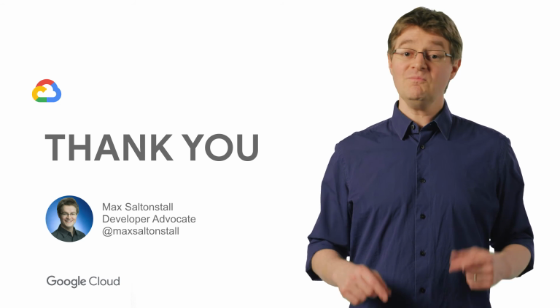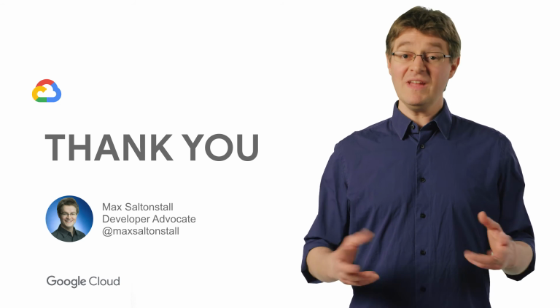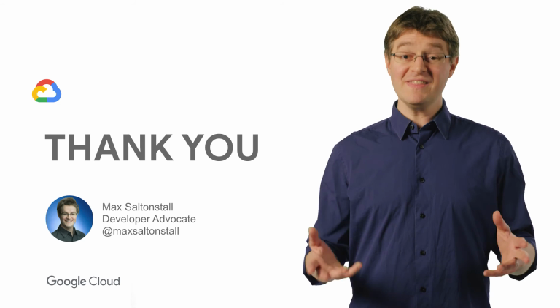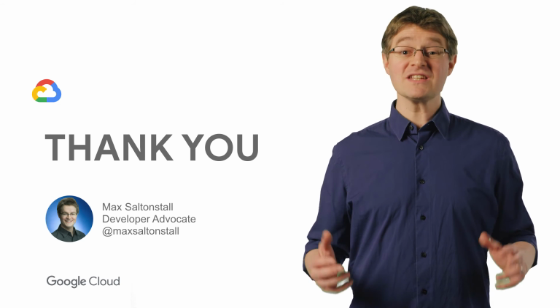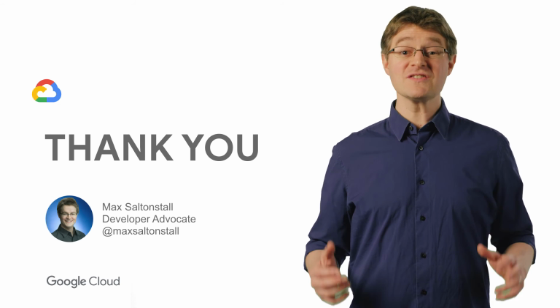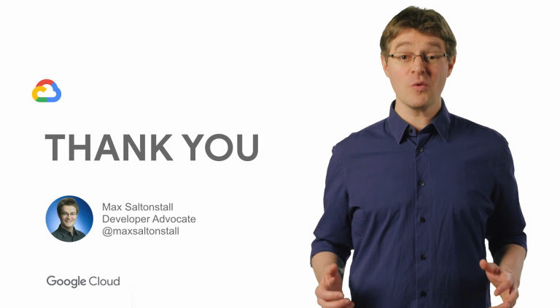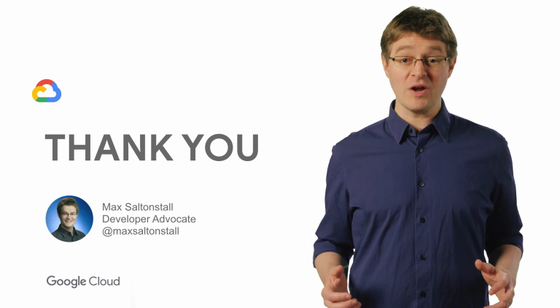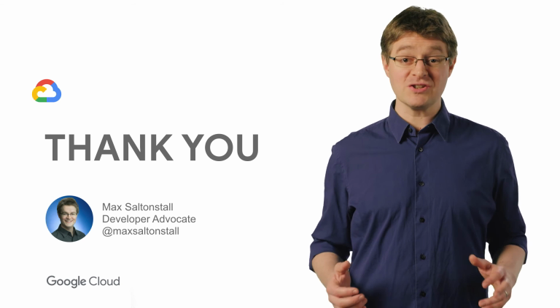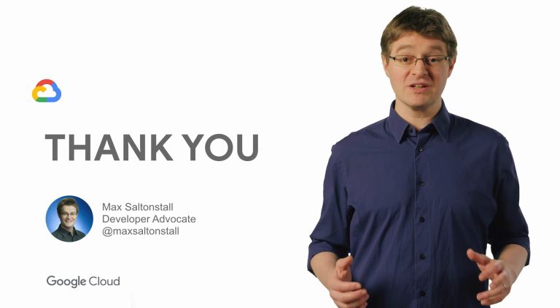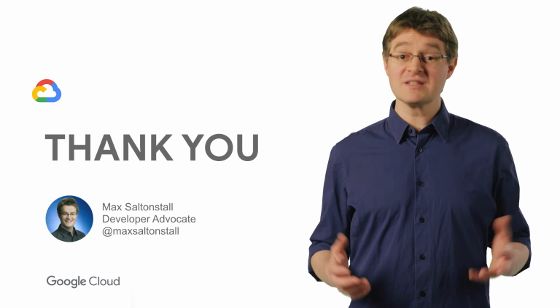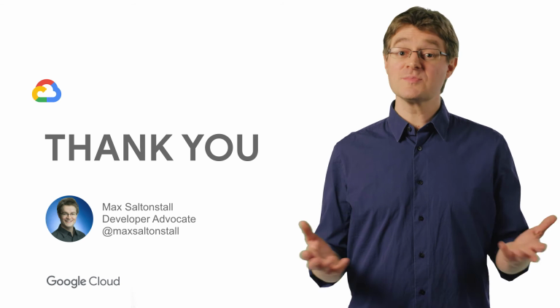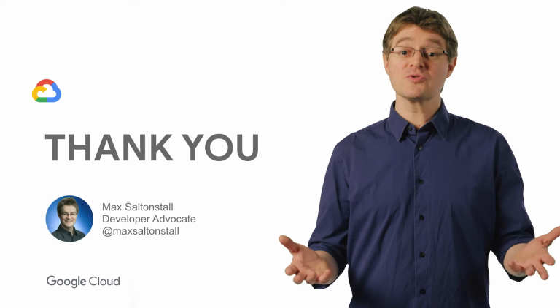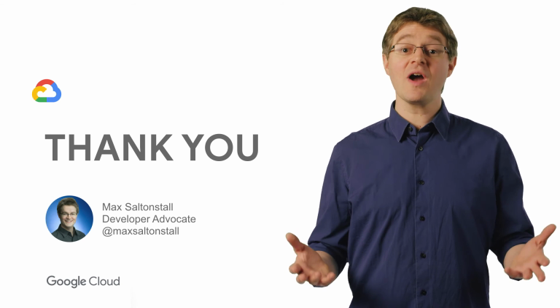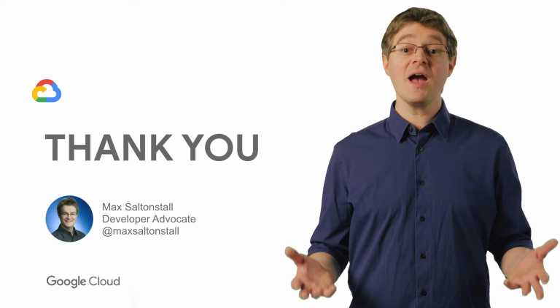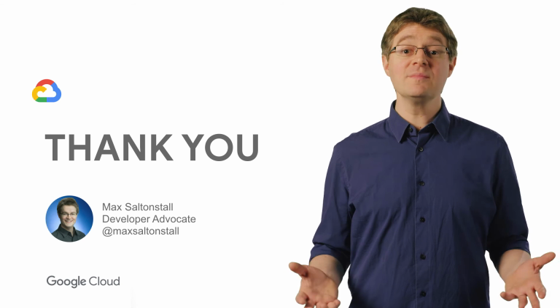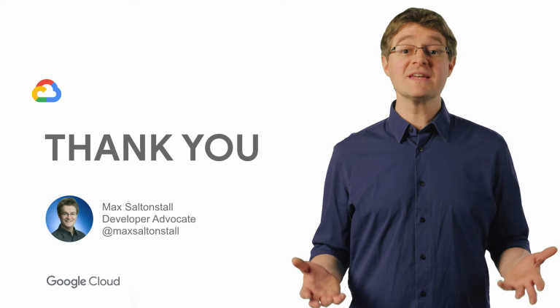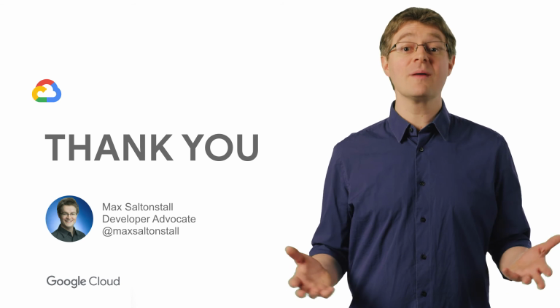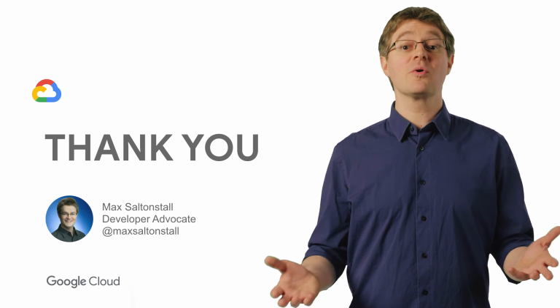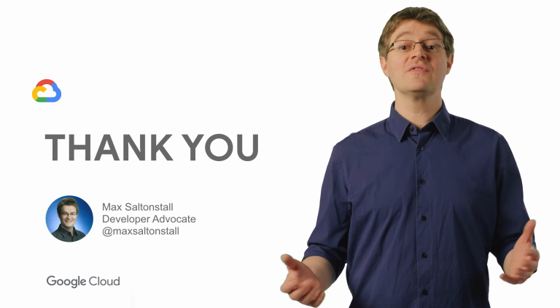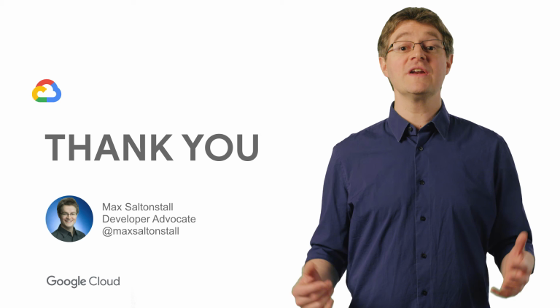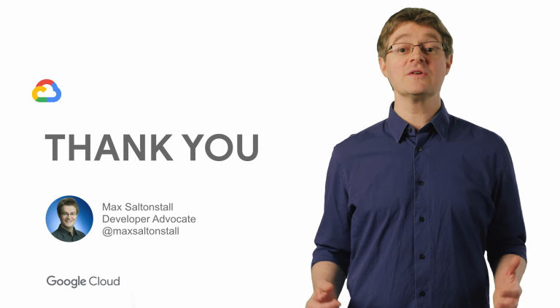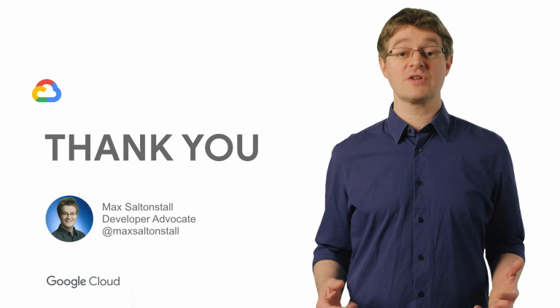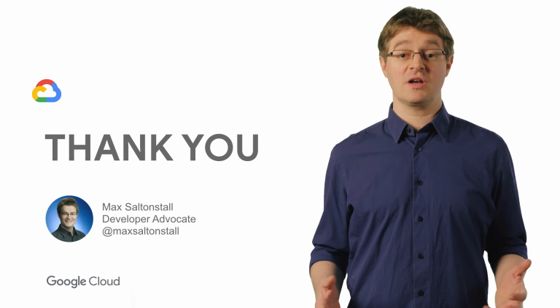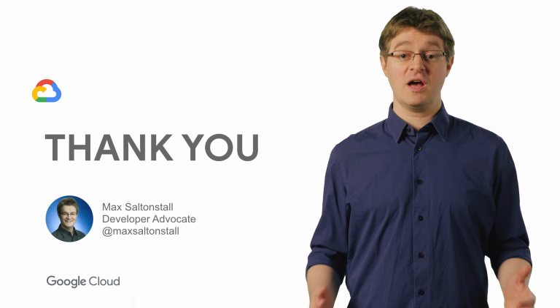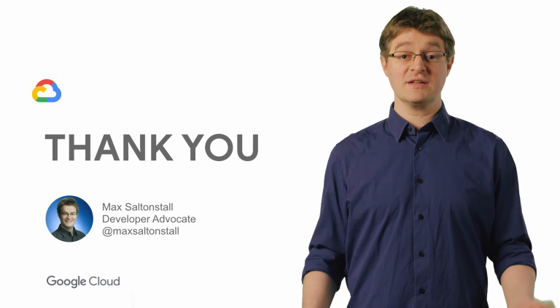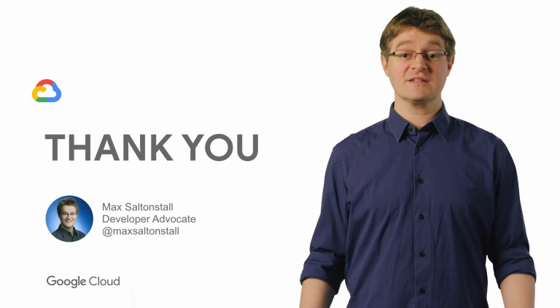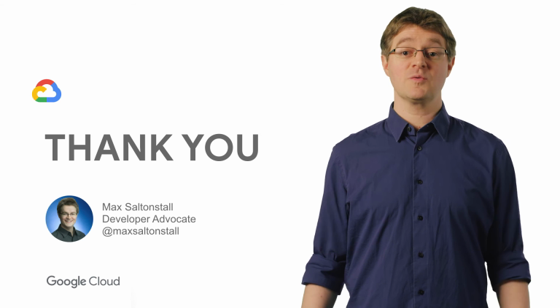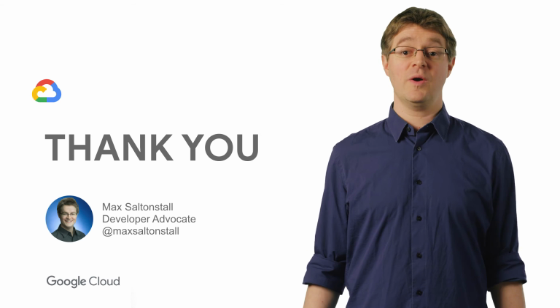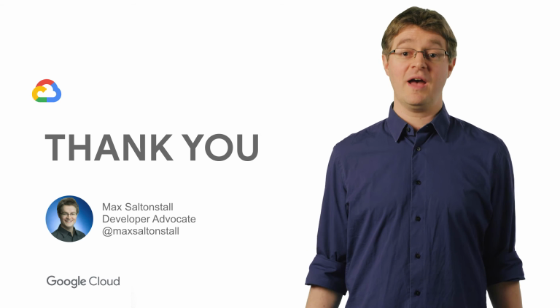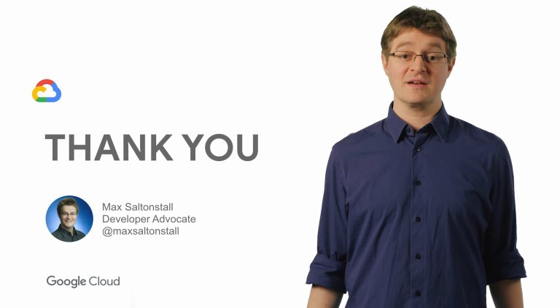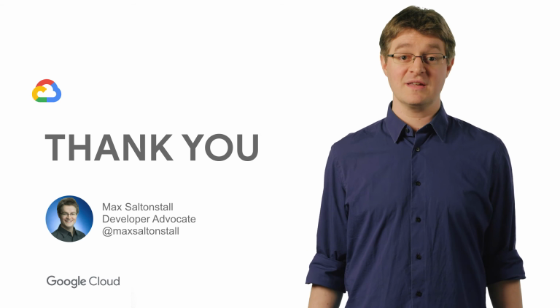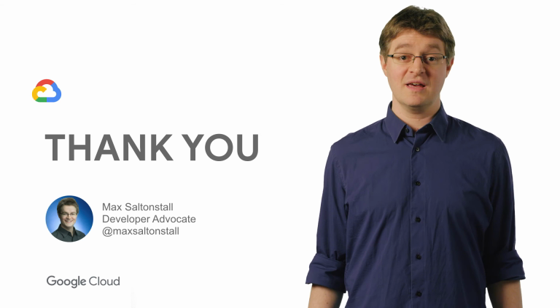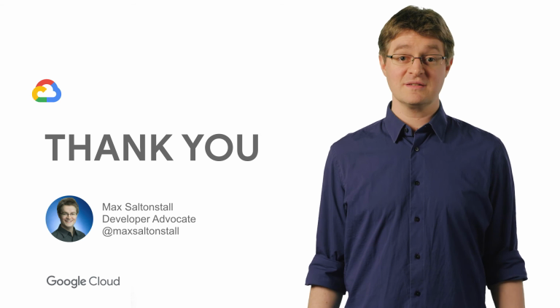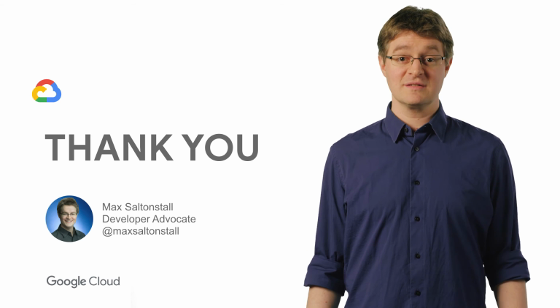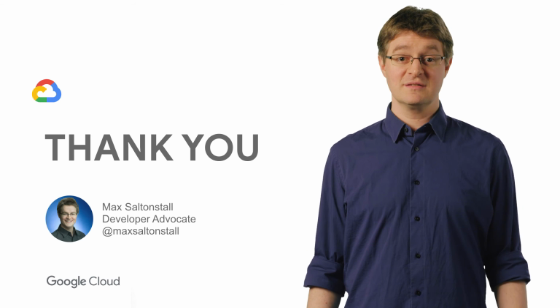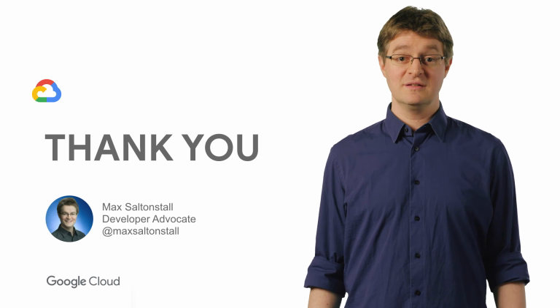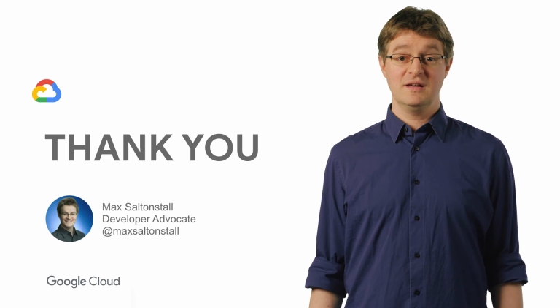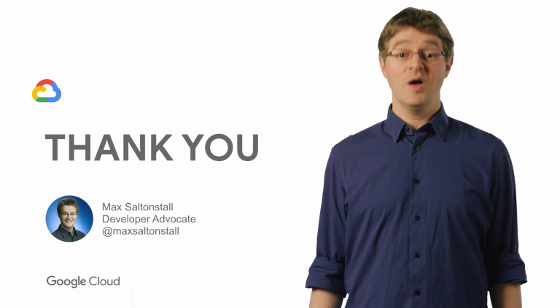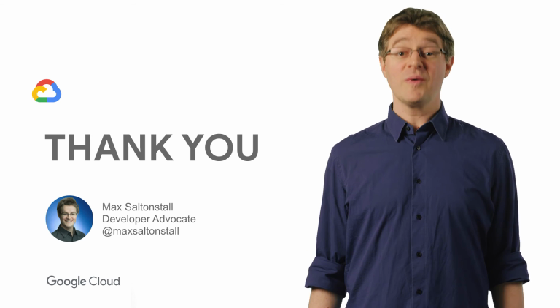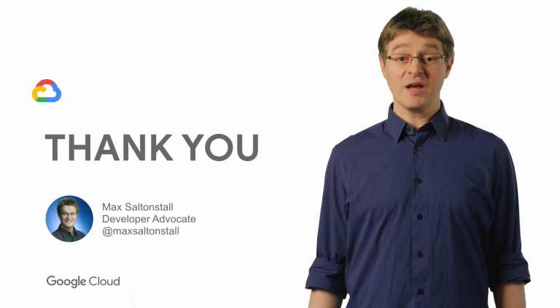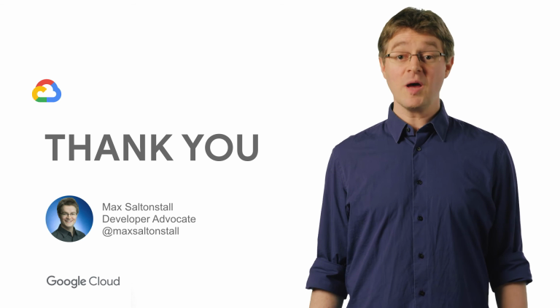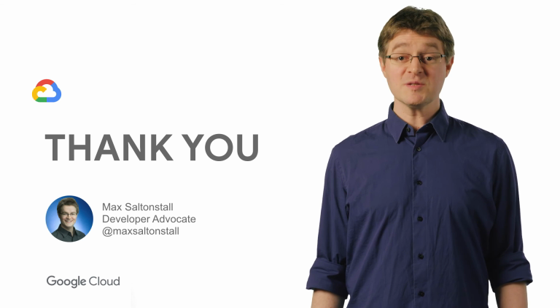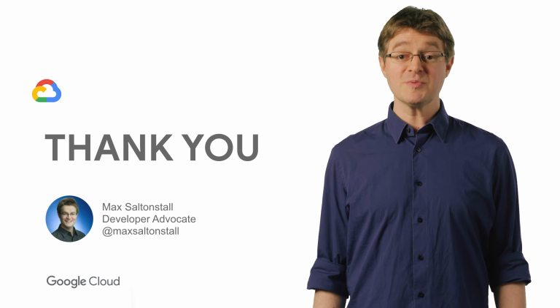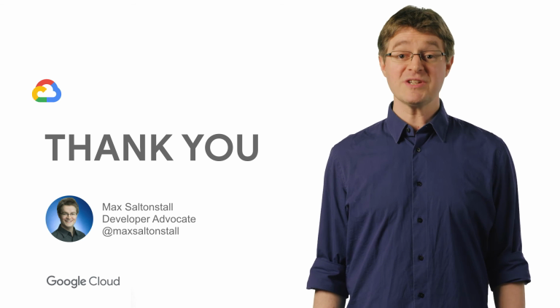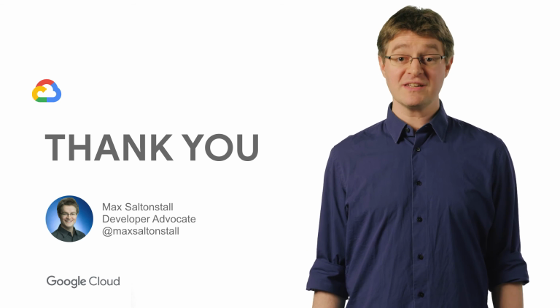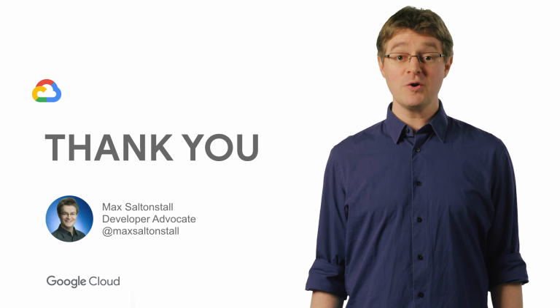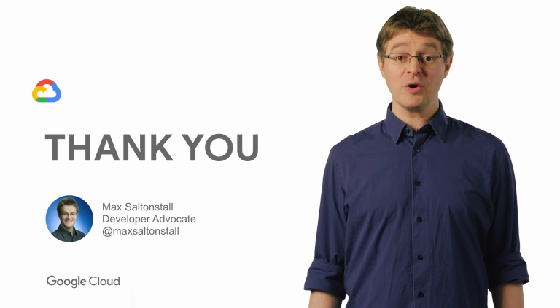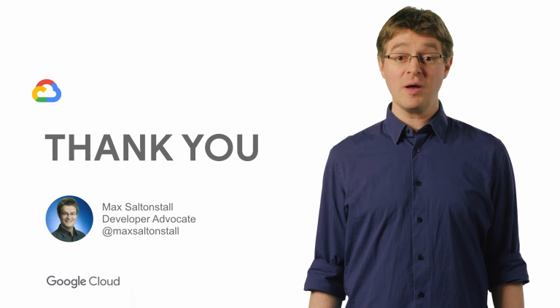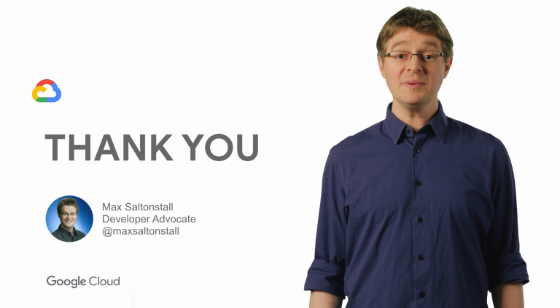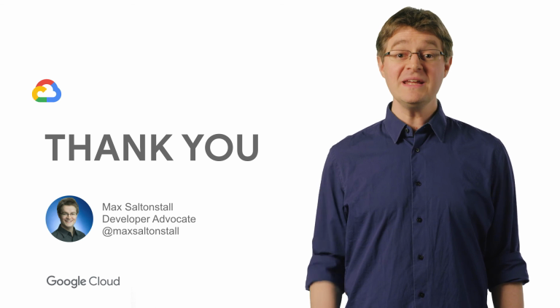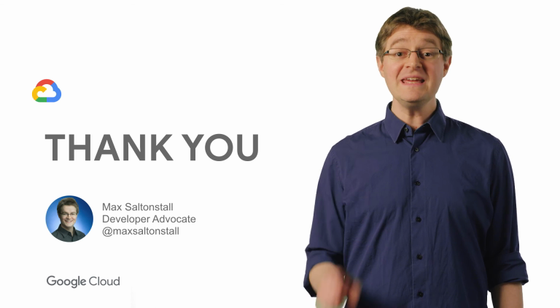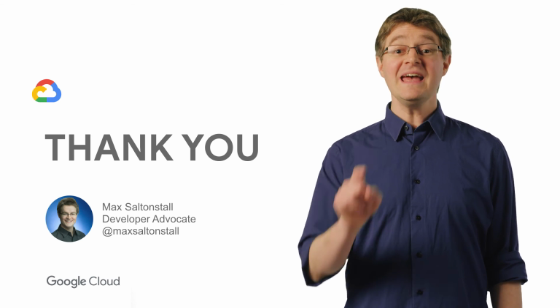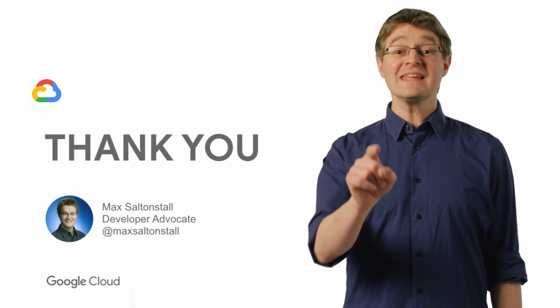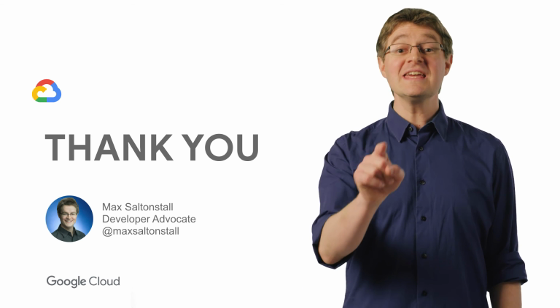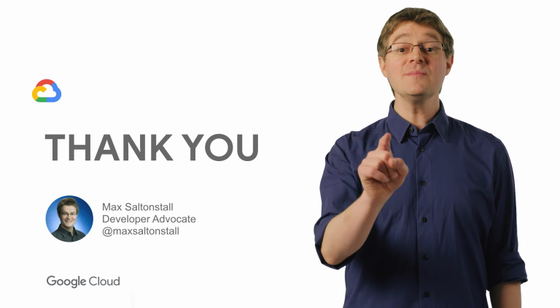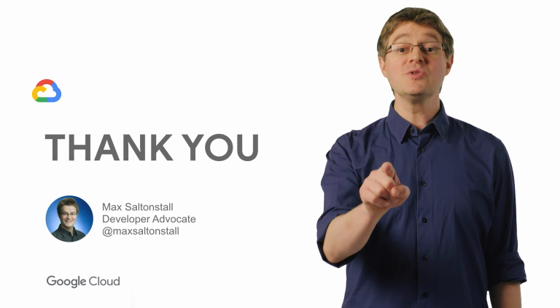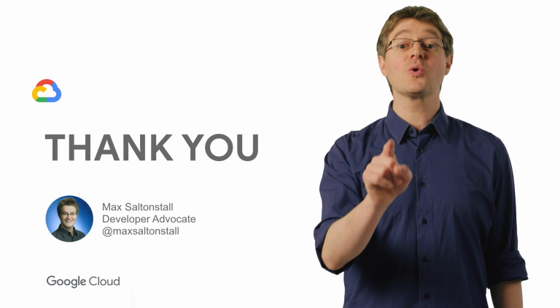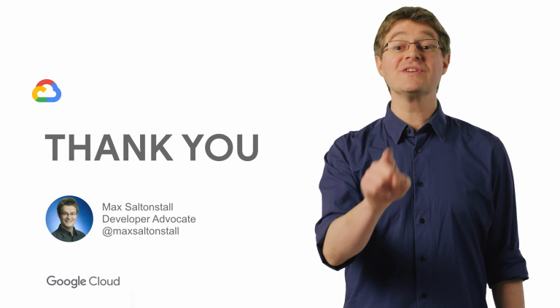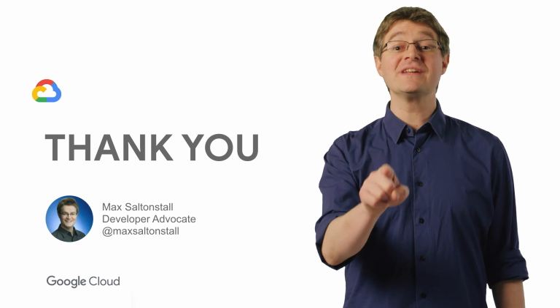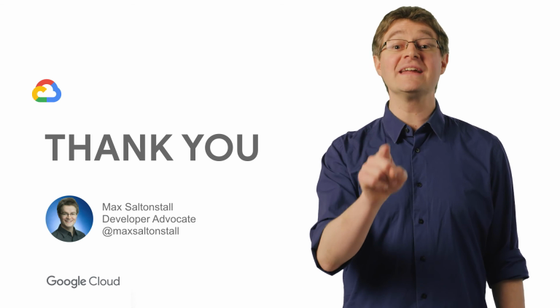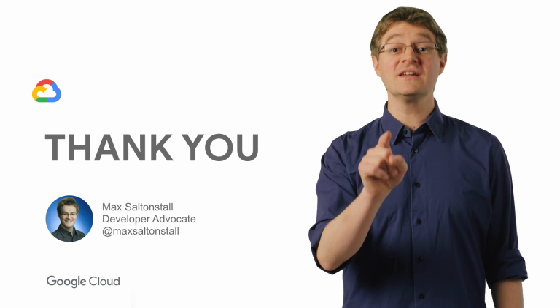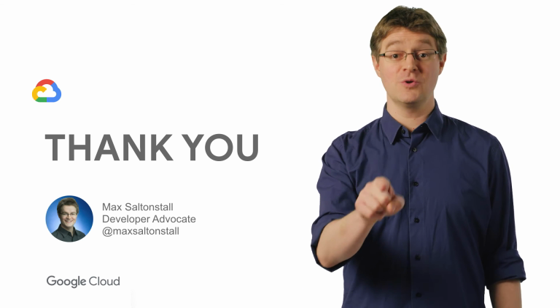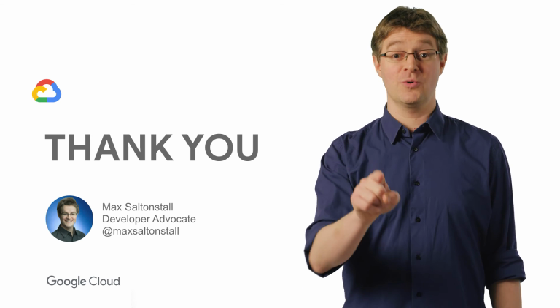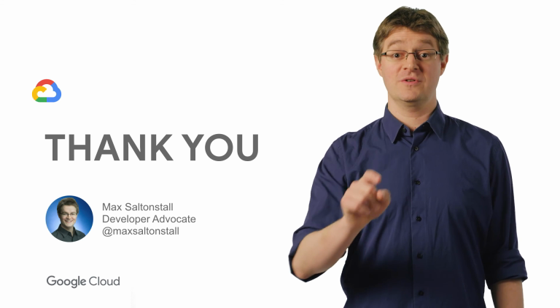Thanks for watching, and subscribe to get more videos on context-aware access. When it comes to protecting your company, keep your data yours.